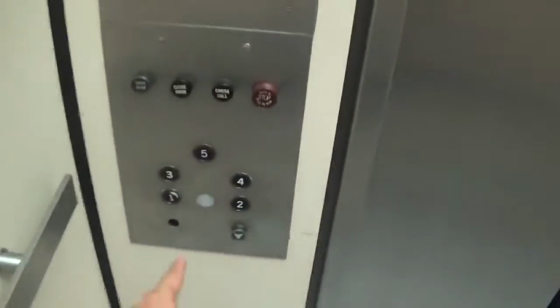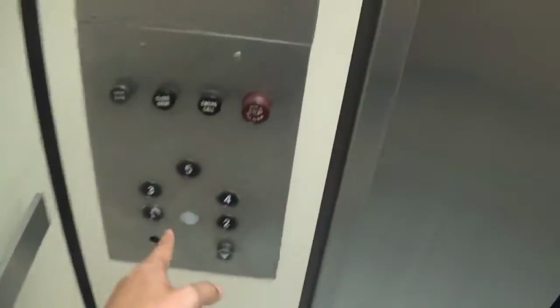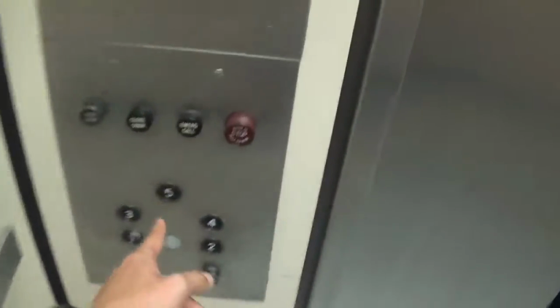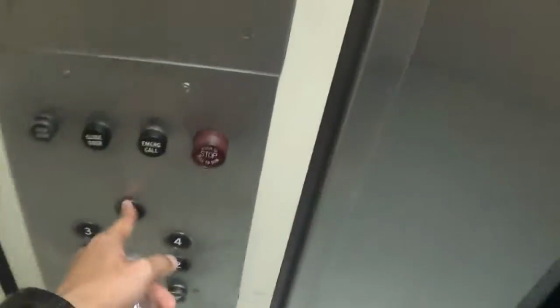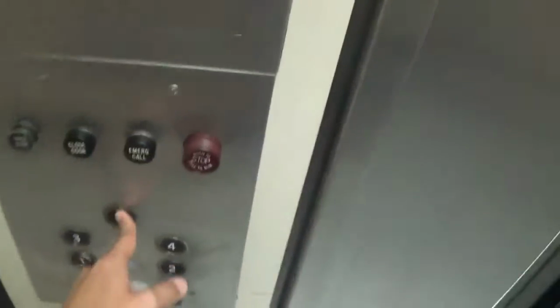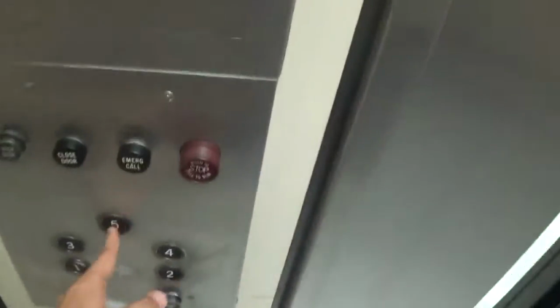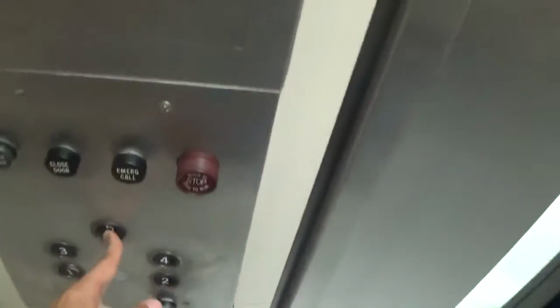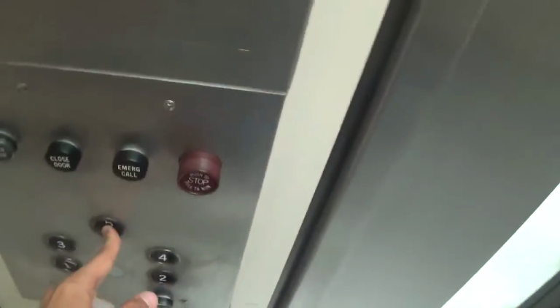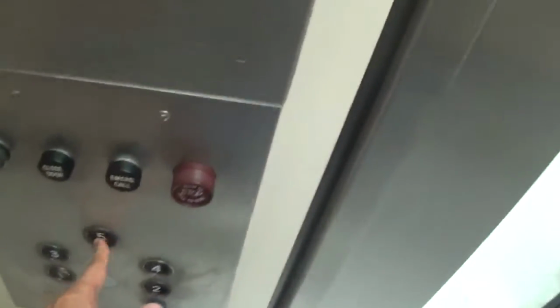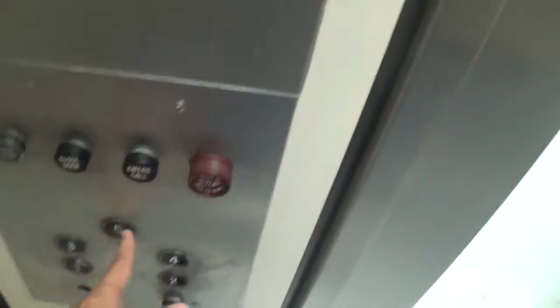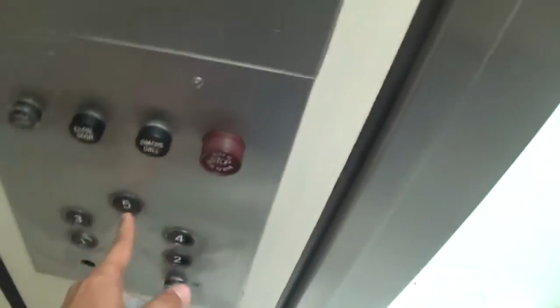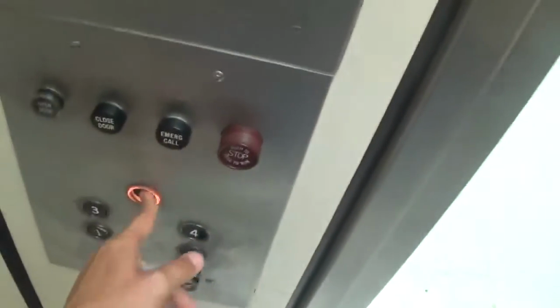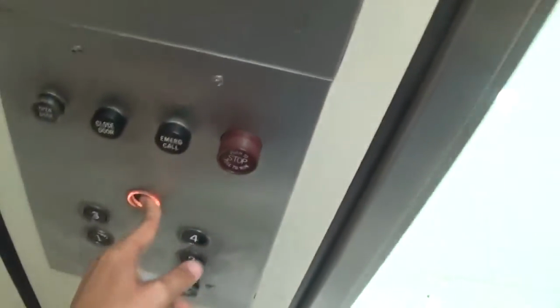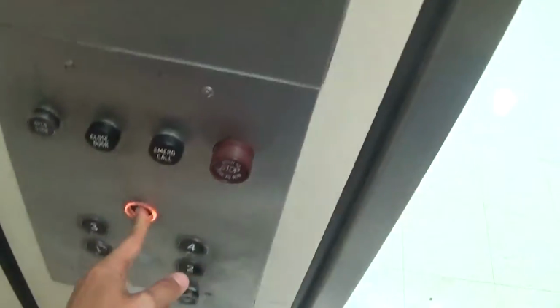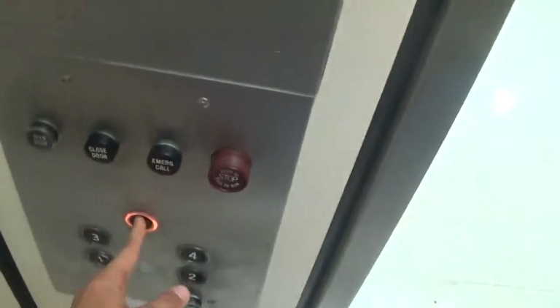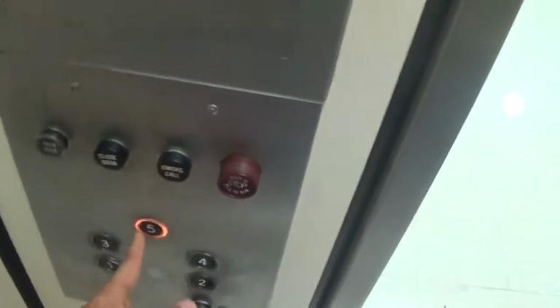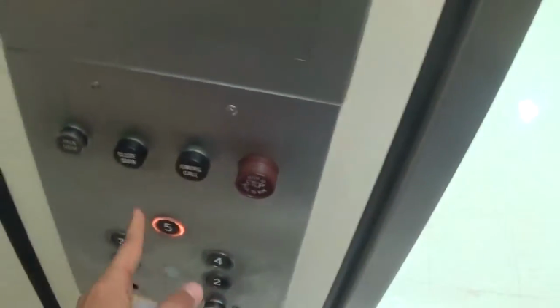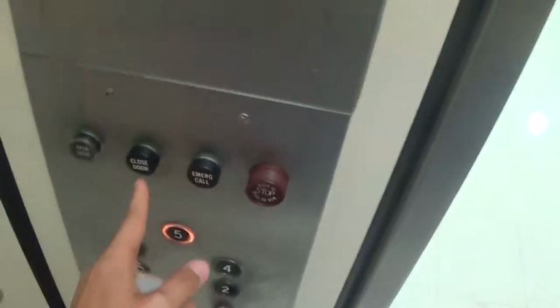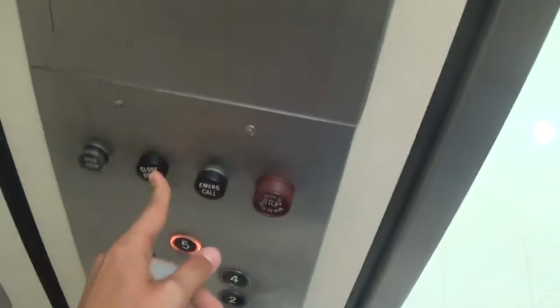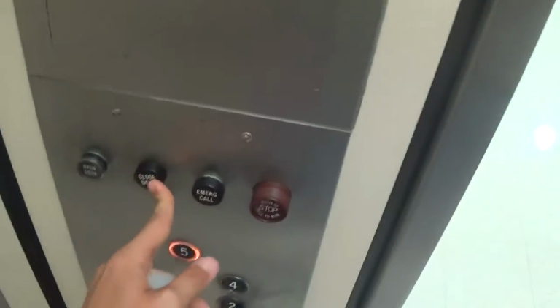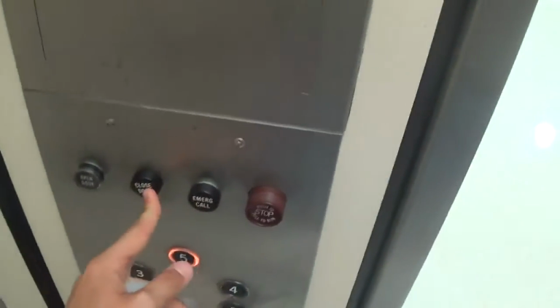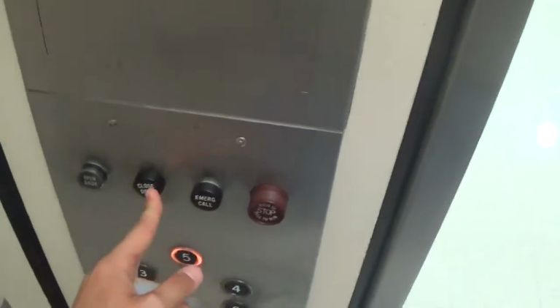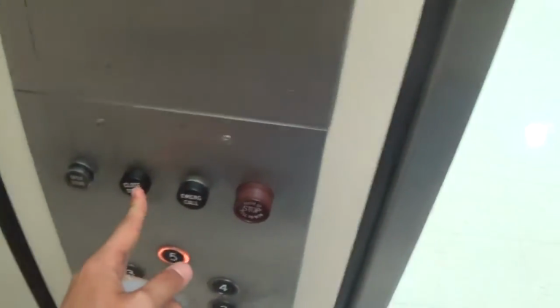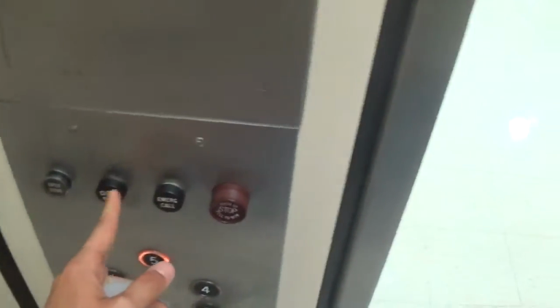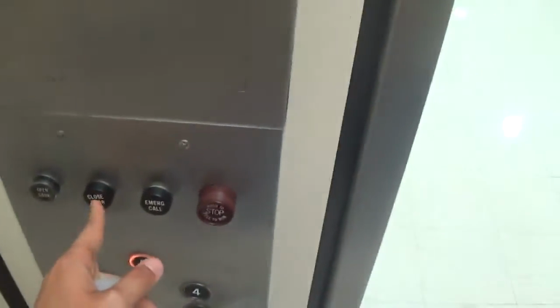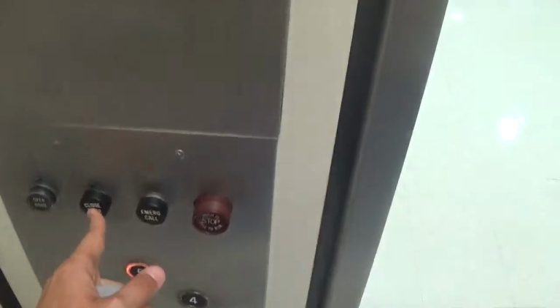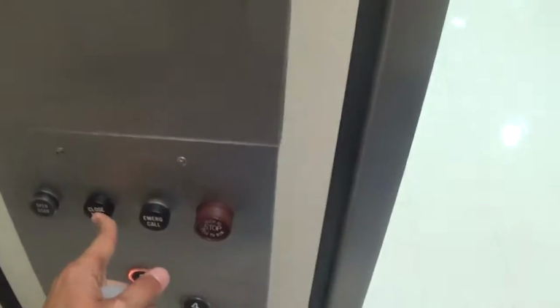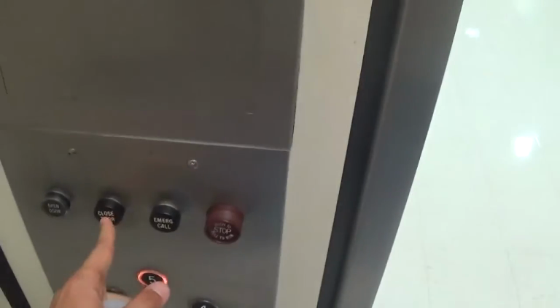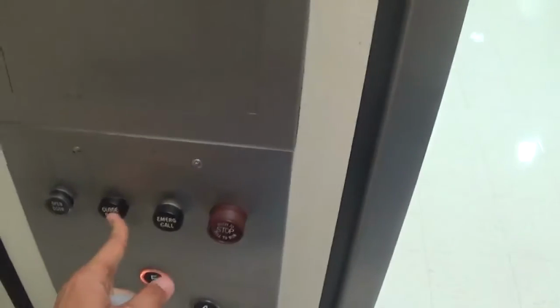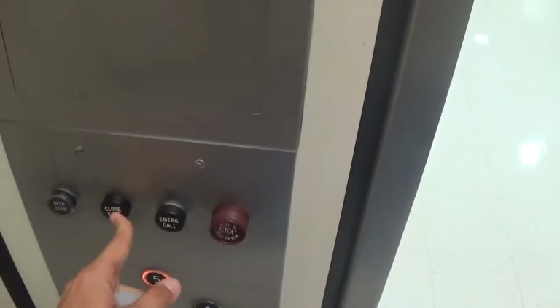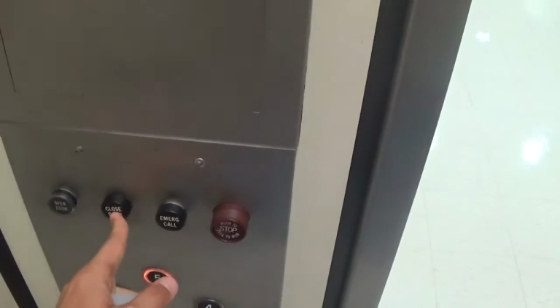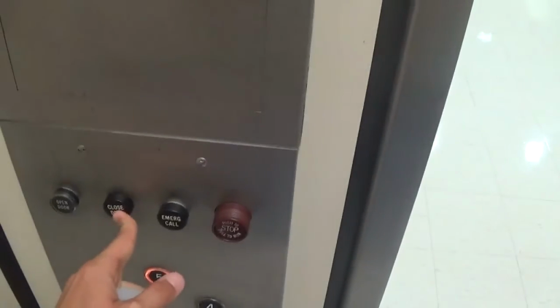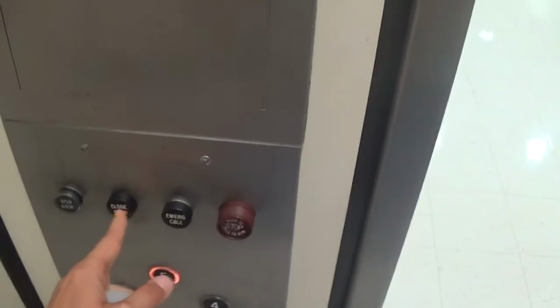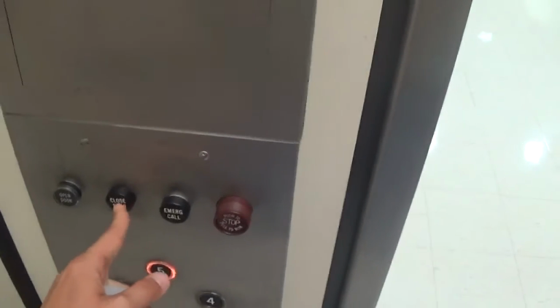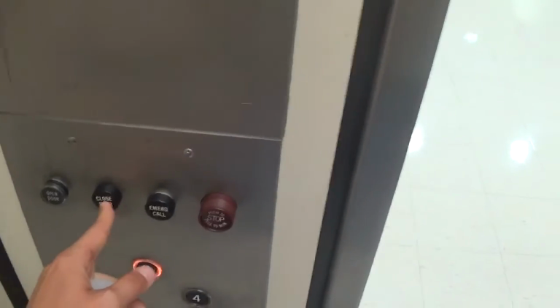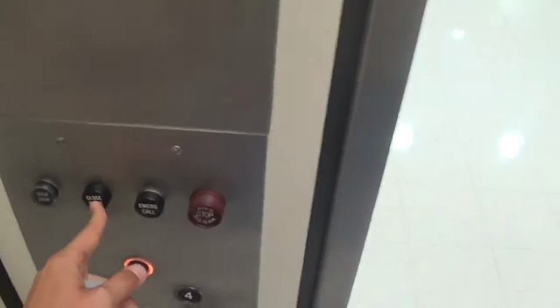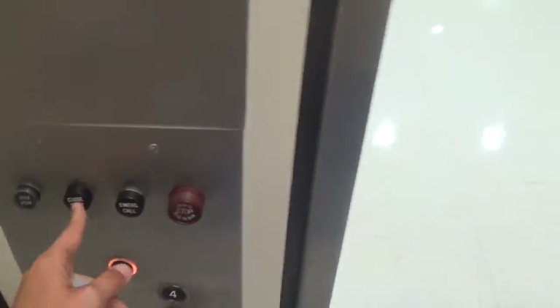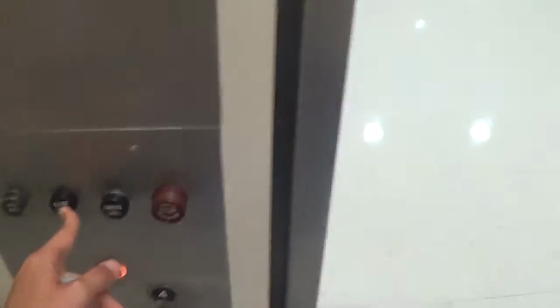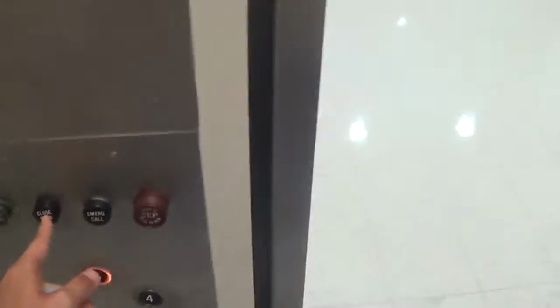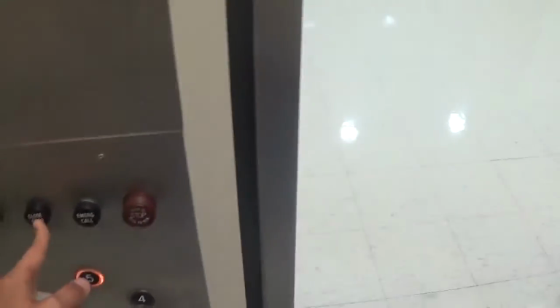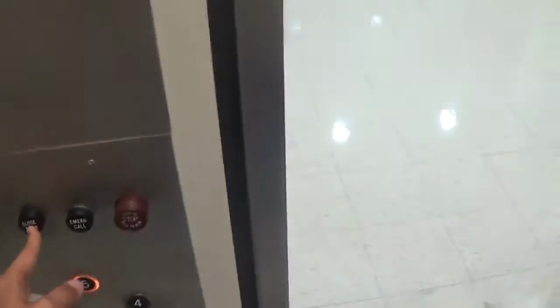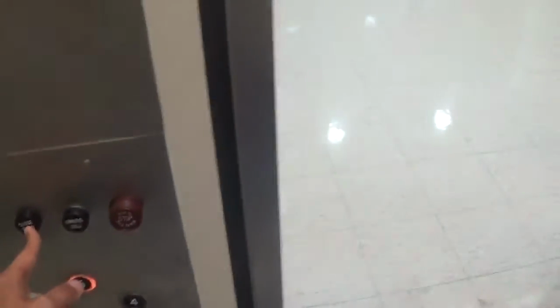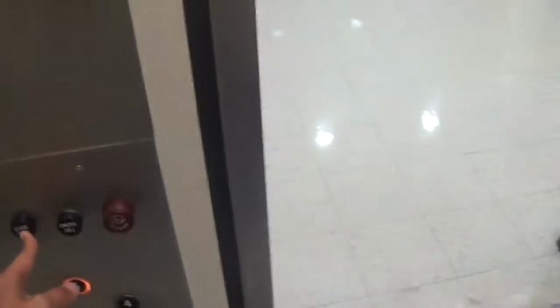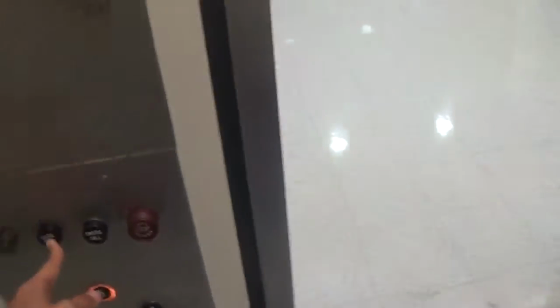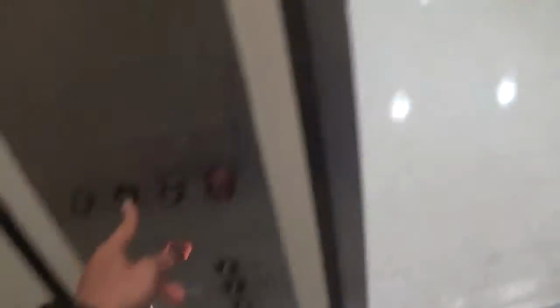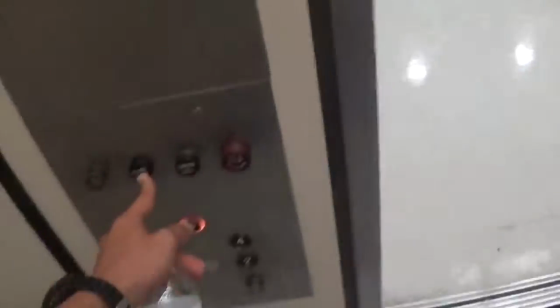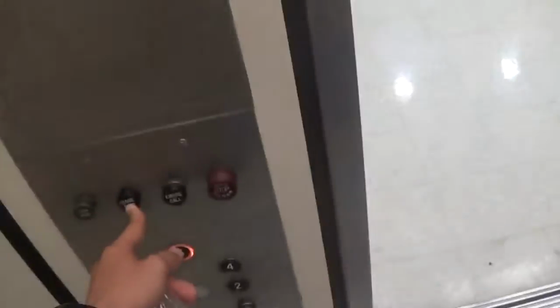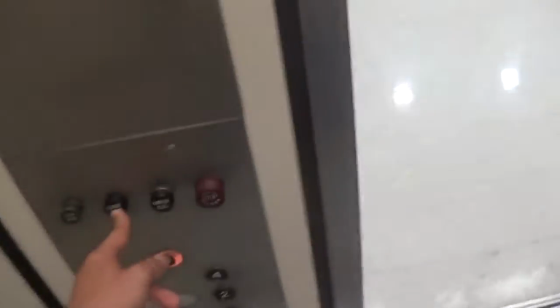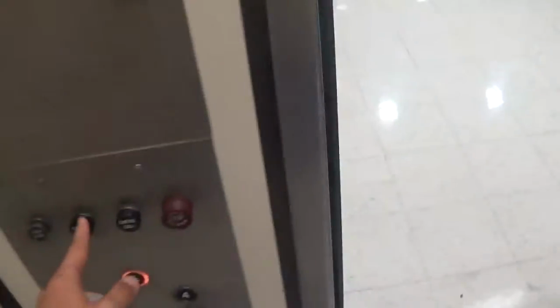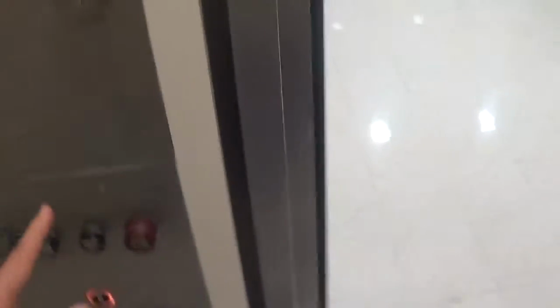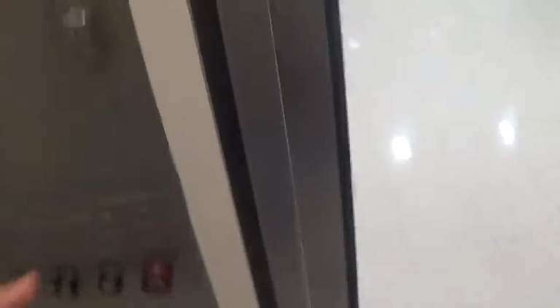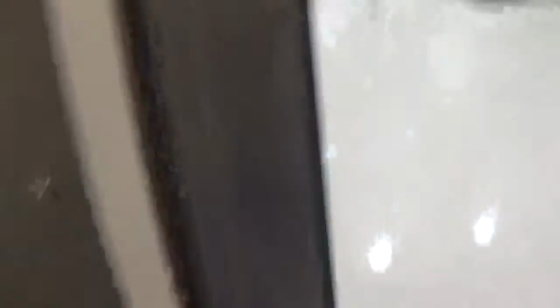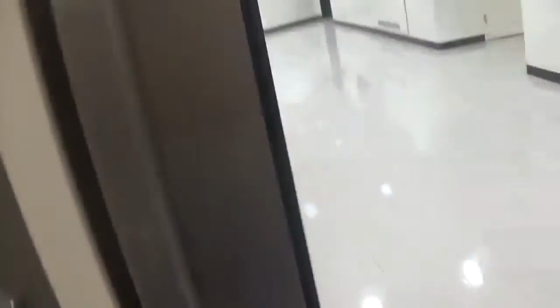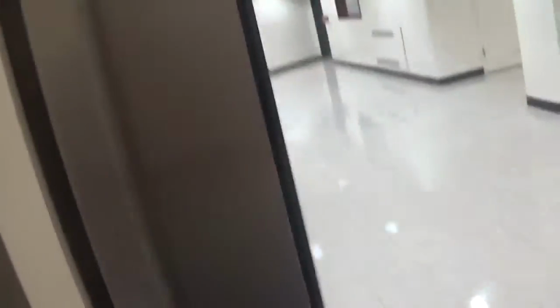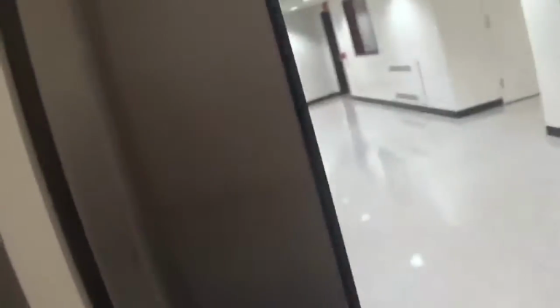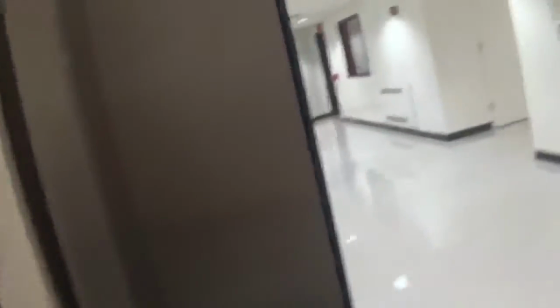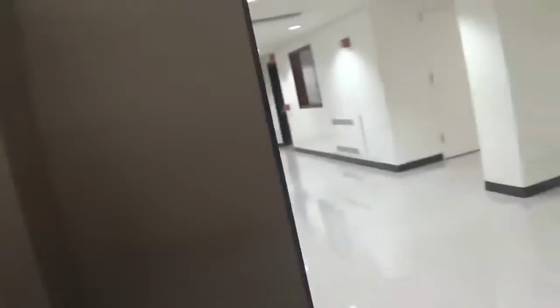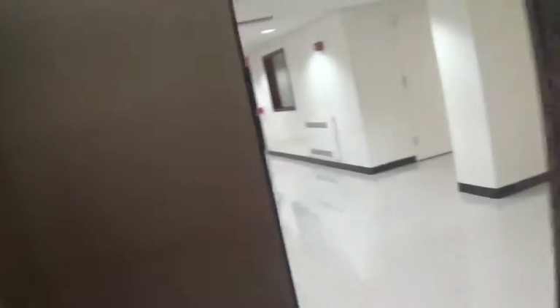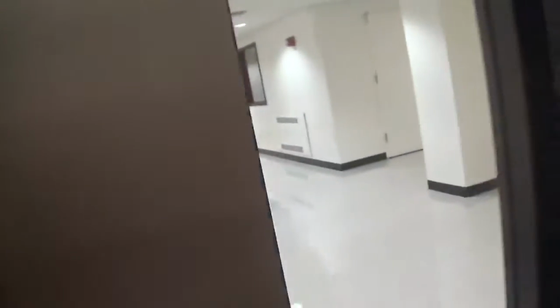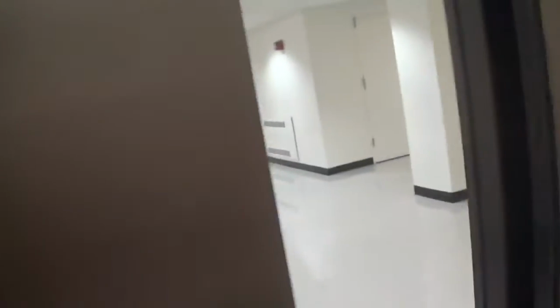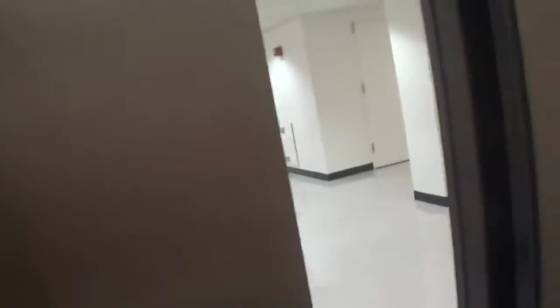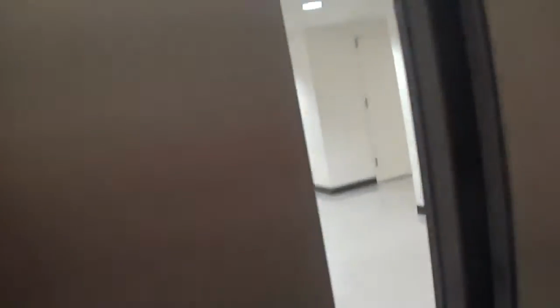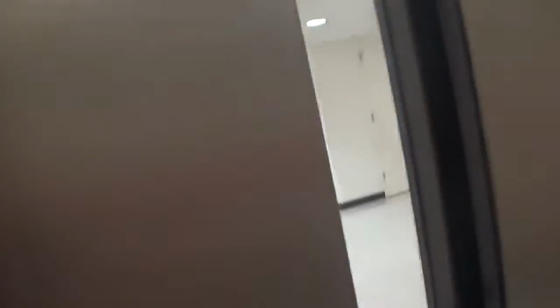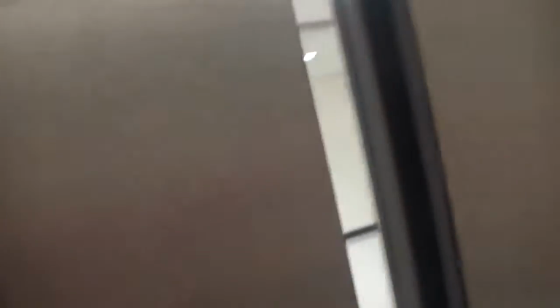Right, set five. Five, door closed. Doesn't work. Or maybe it does. All right, let's listen to the motor.